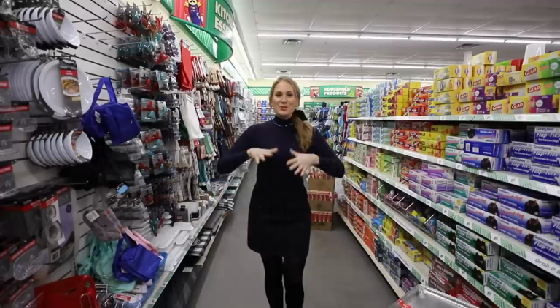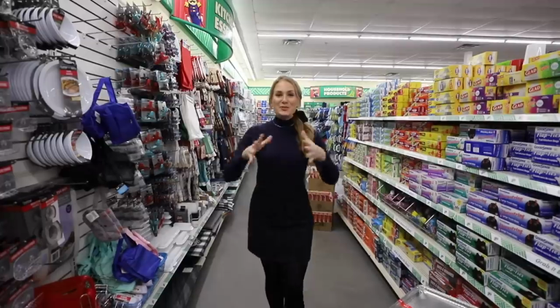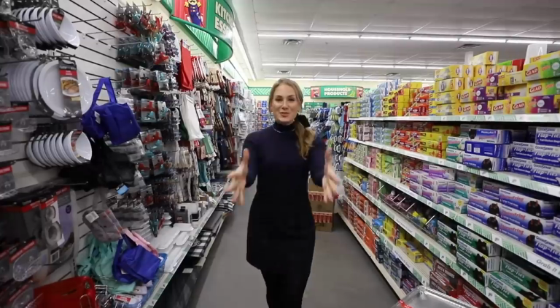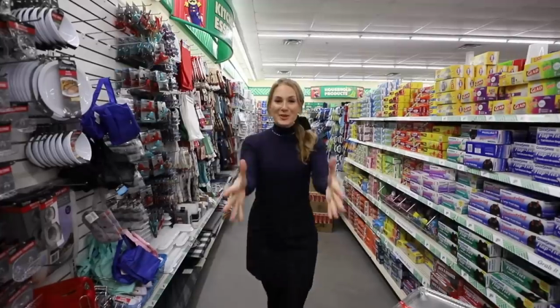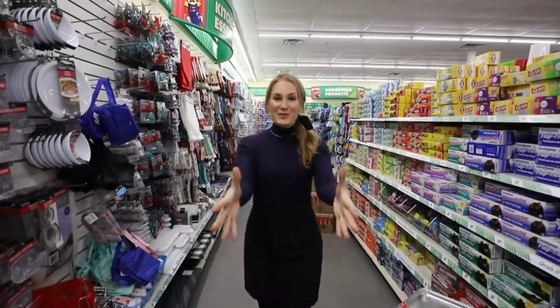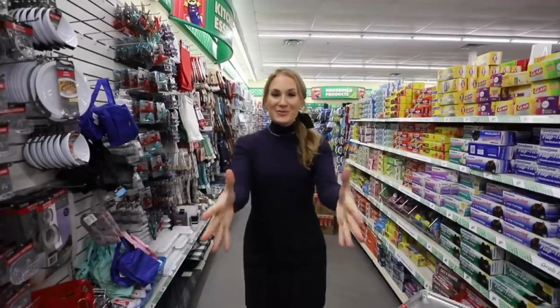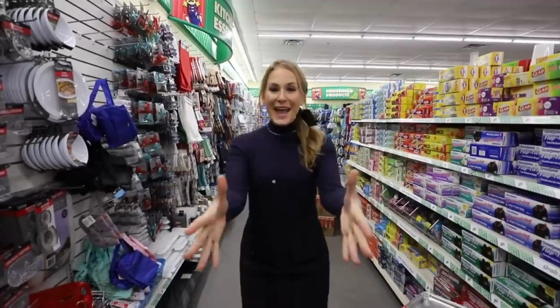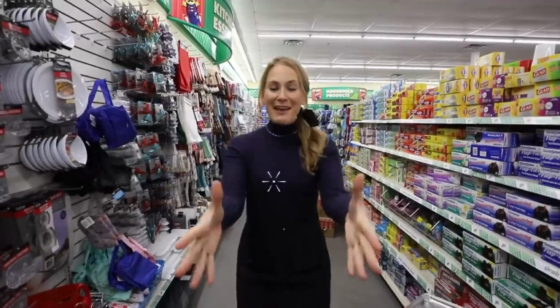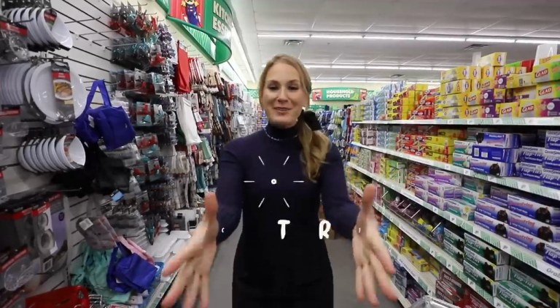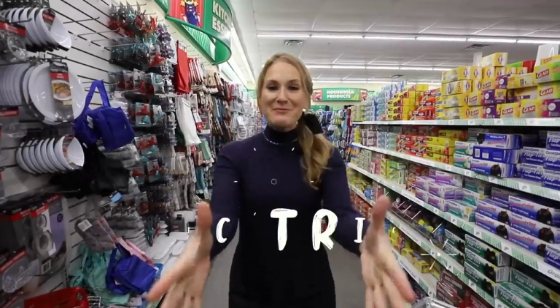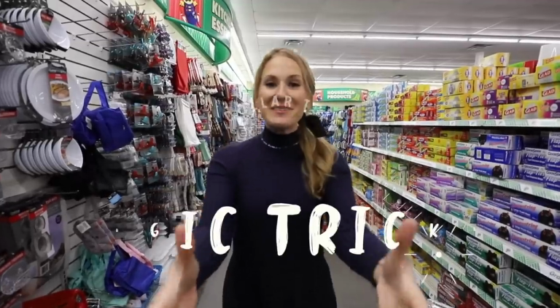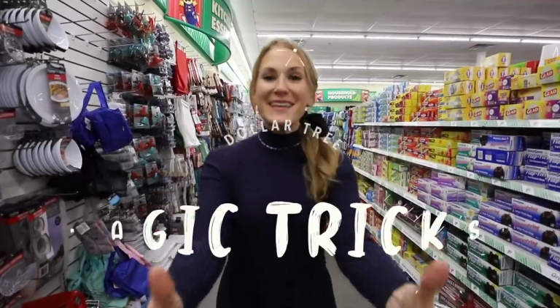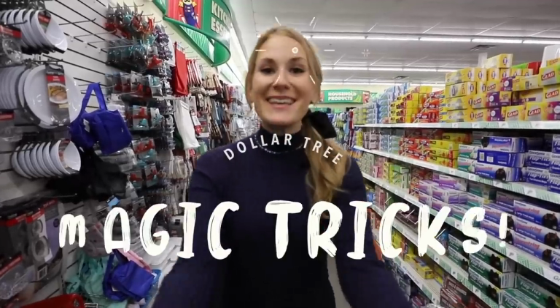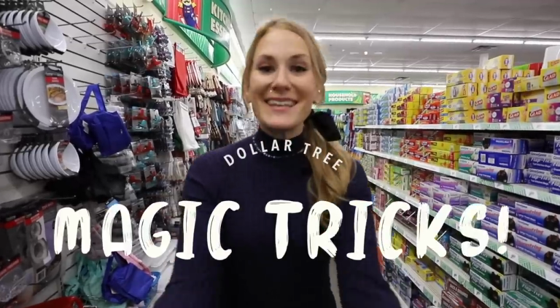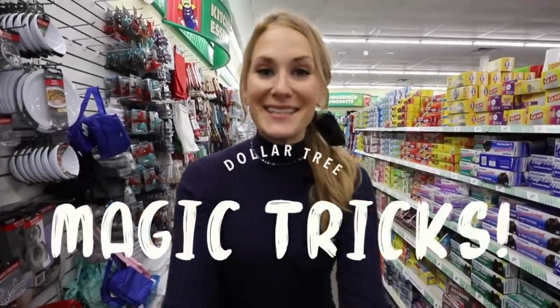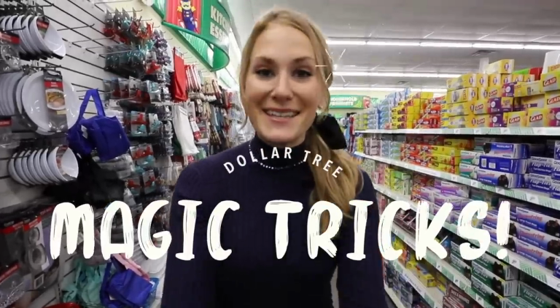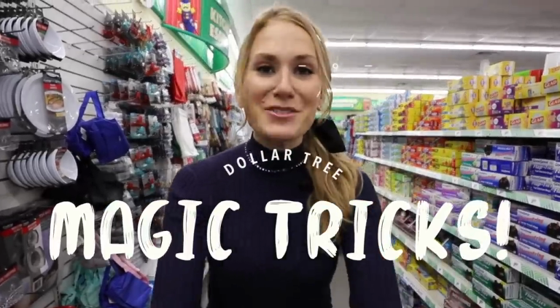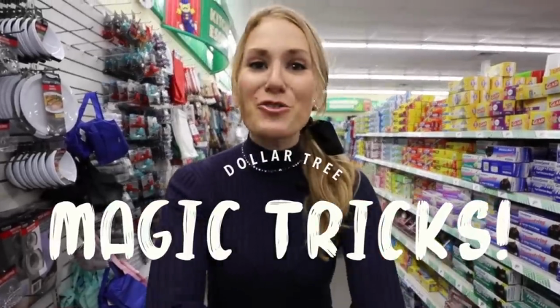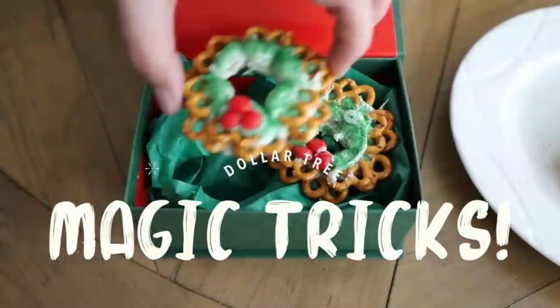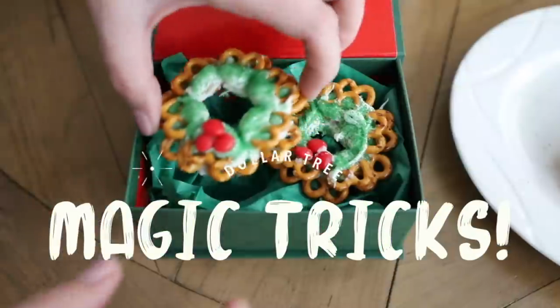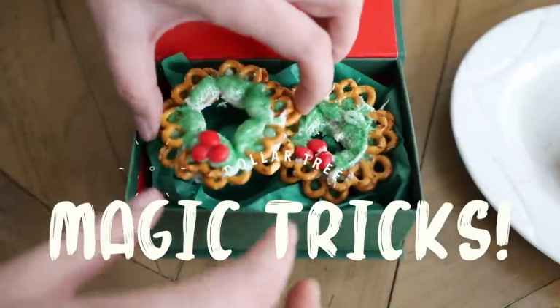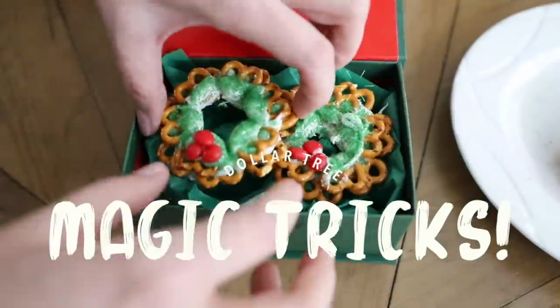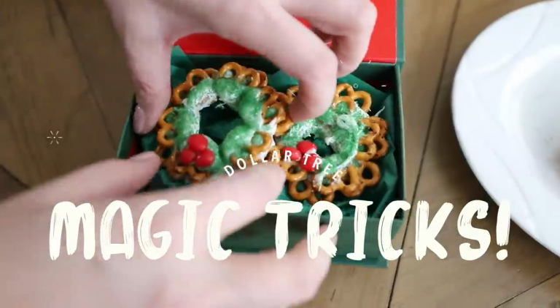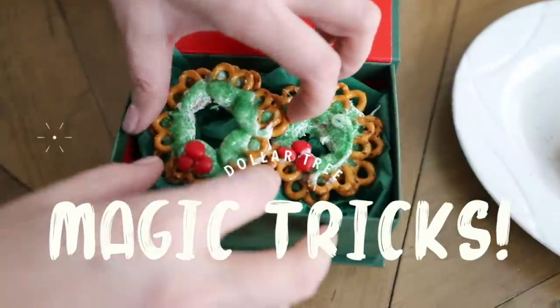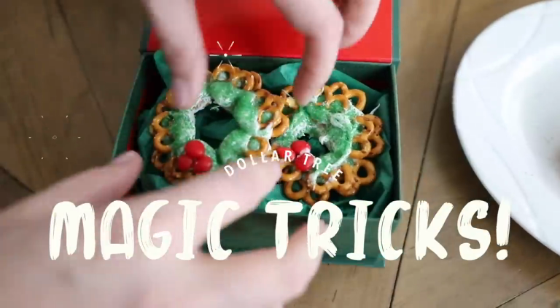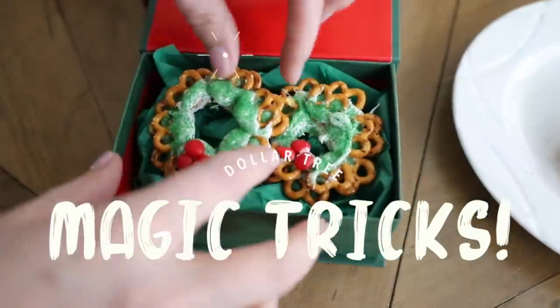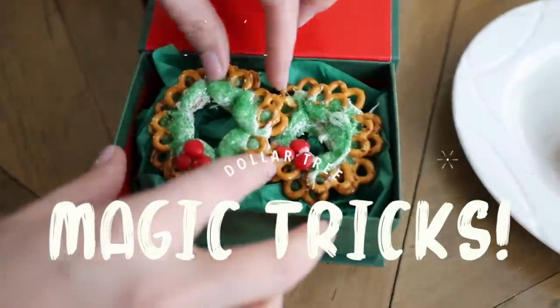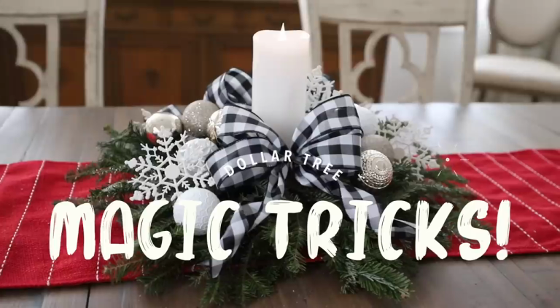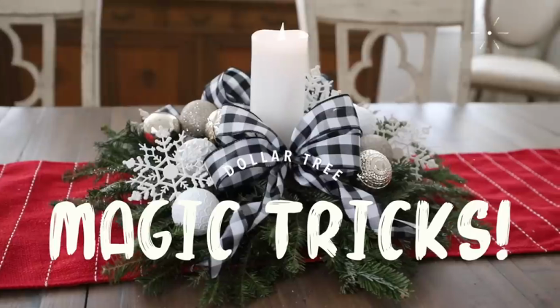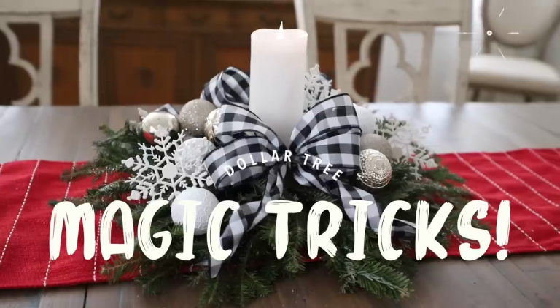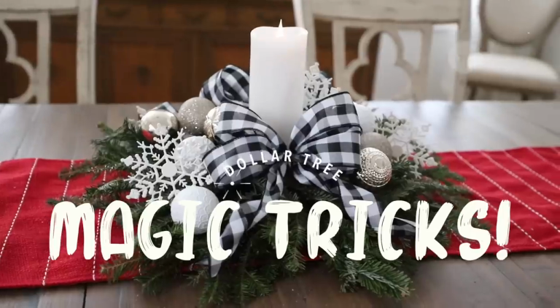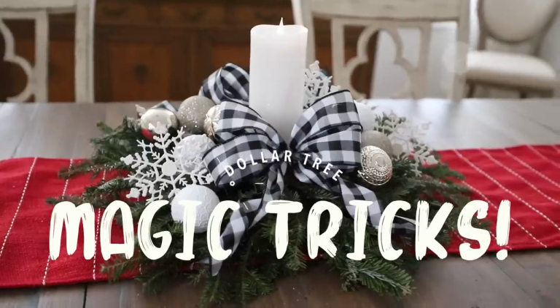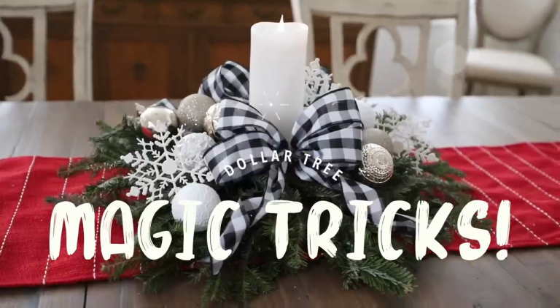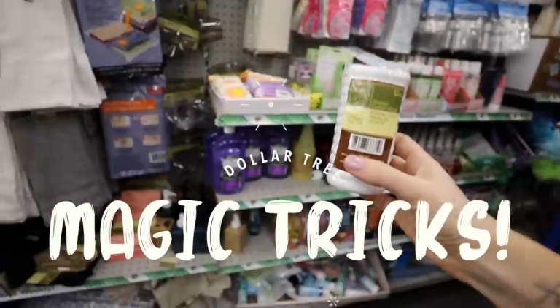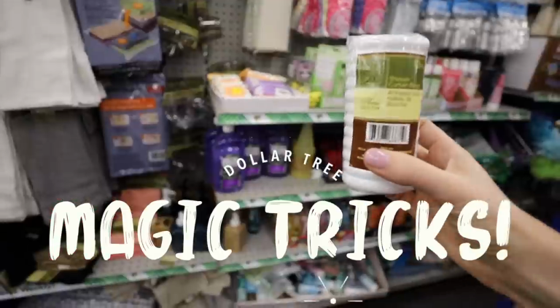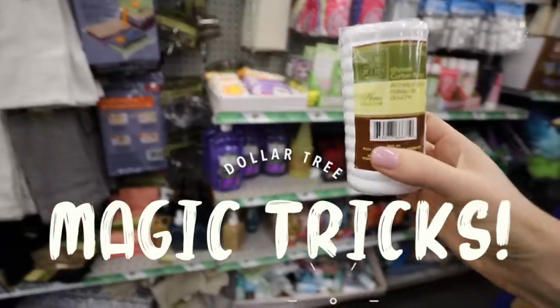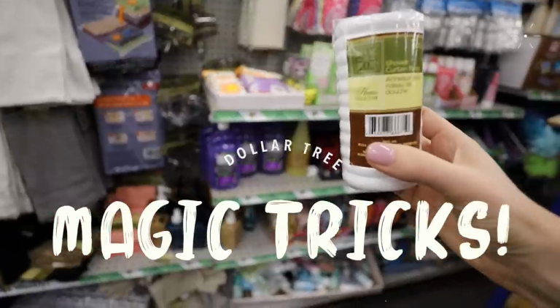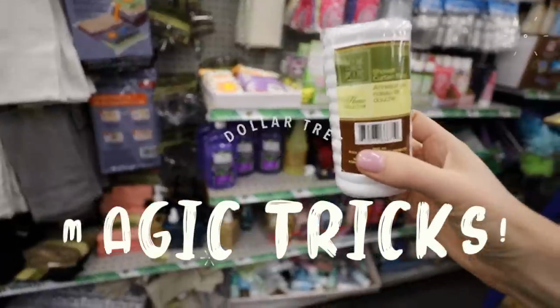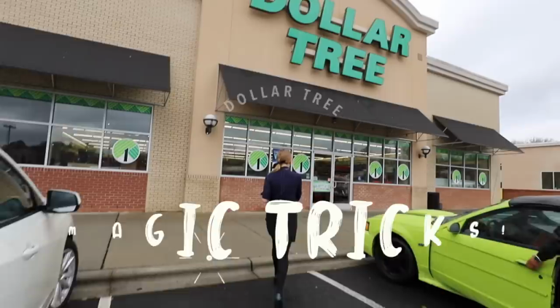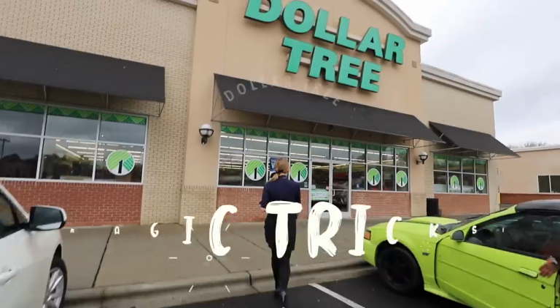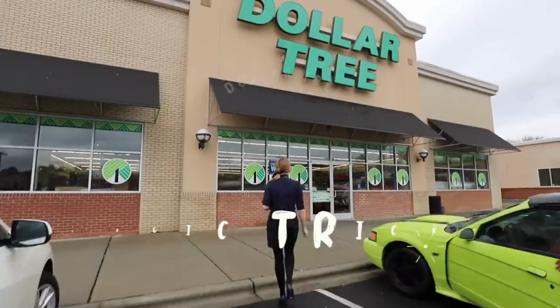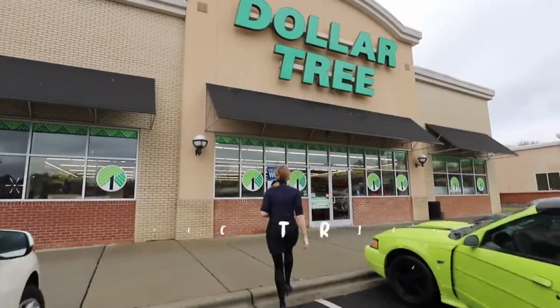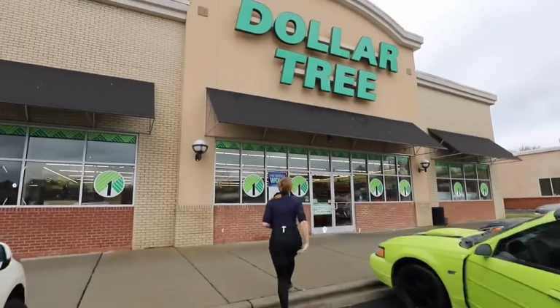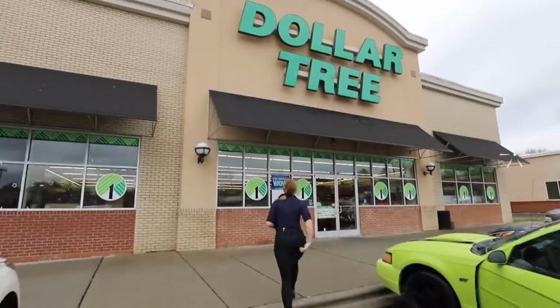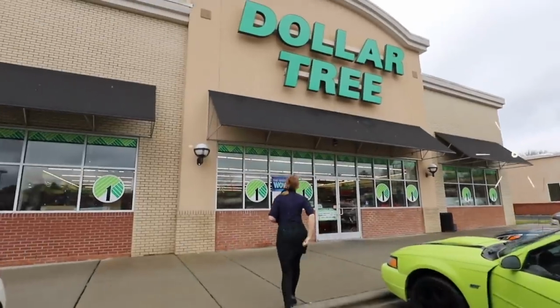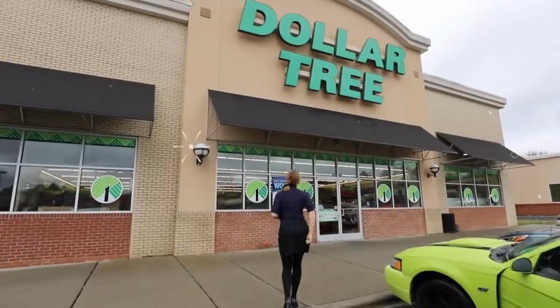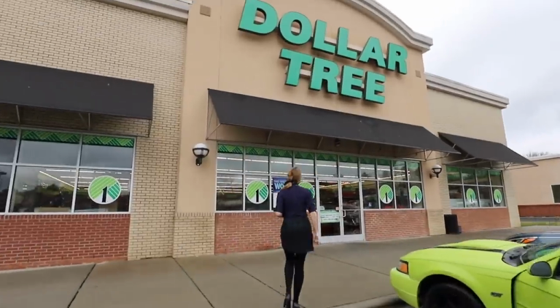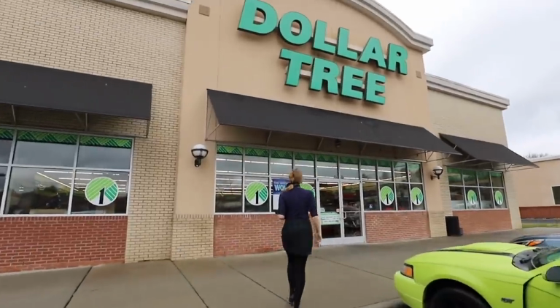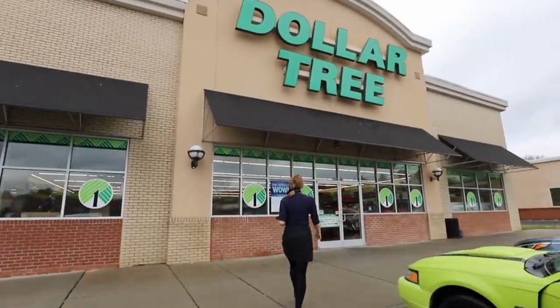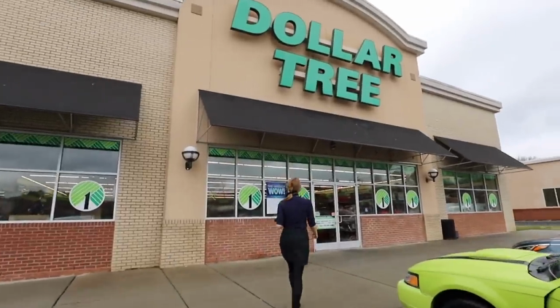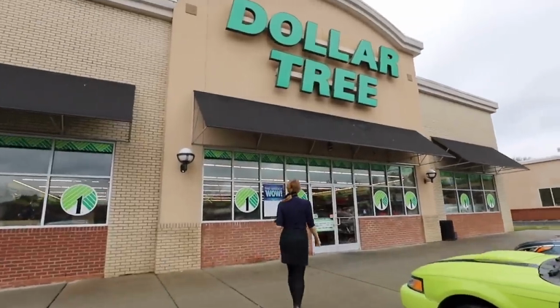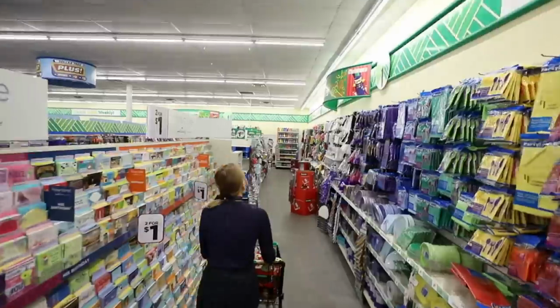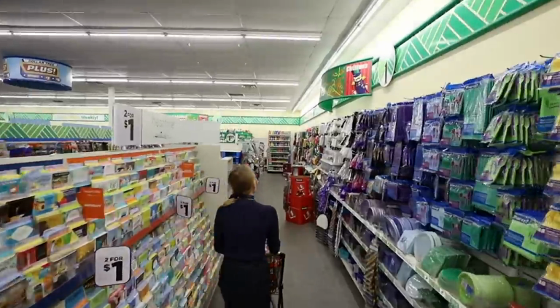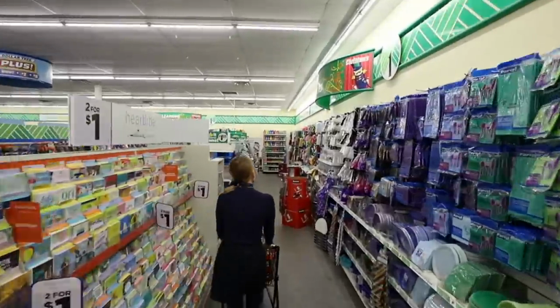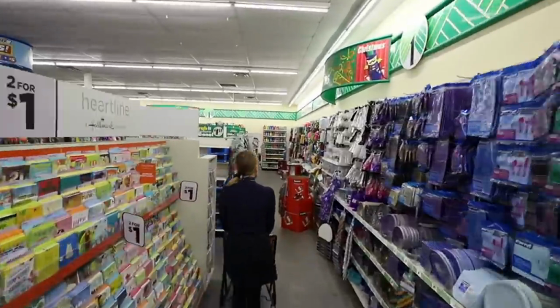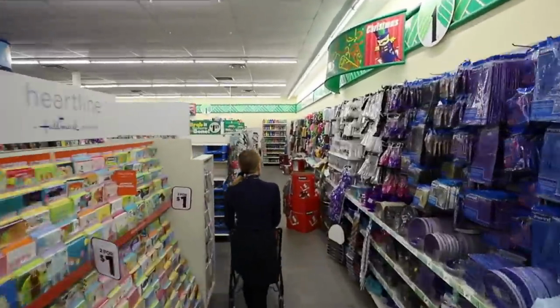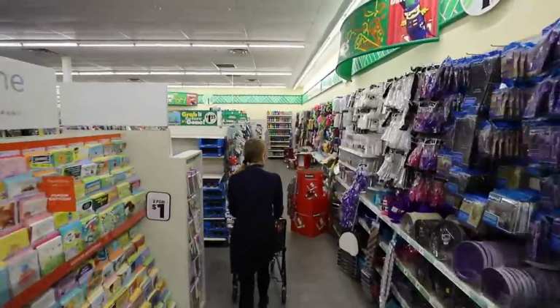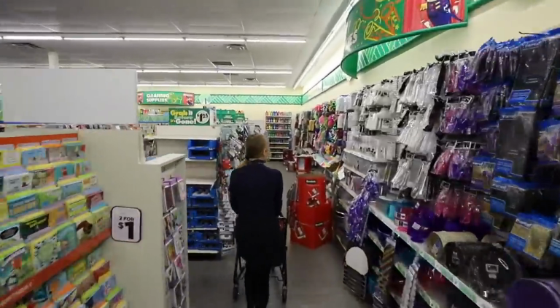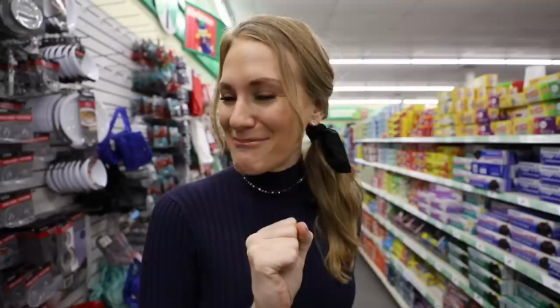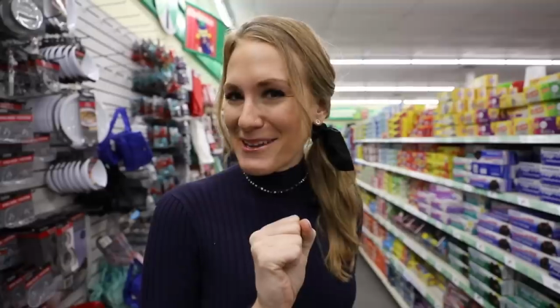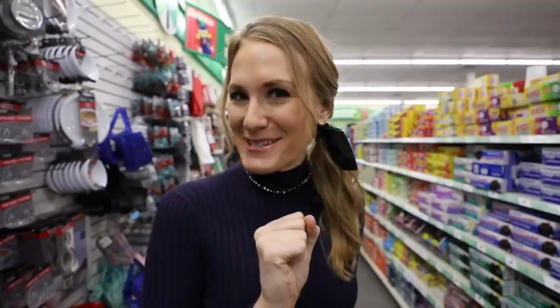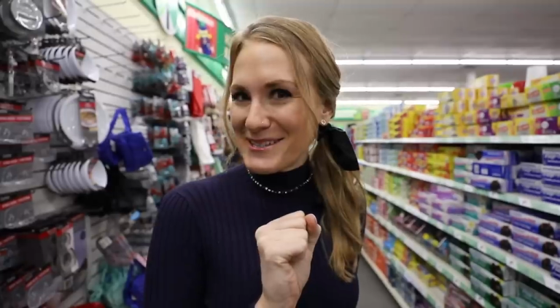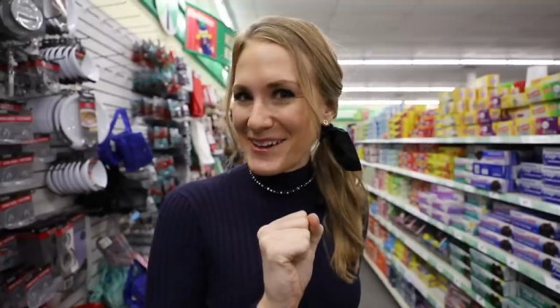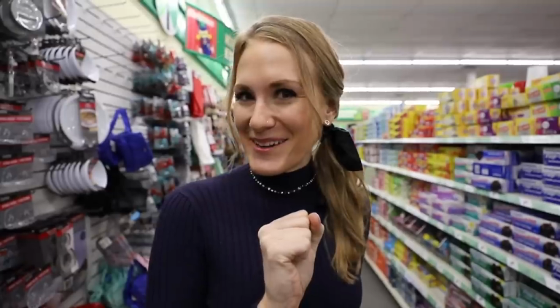You deserve to have it be easy. These are crazy practical Dollar Tree hacks that anybody can do. I want you to keep track — how many do you know?